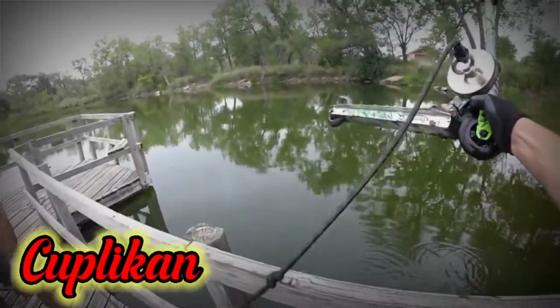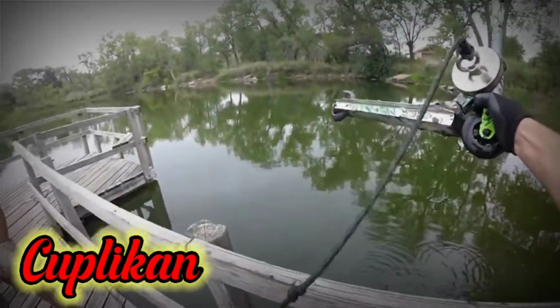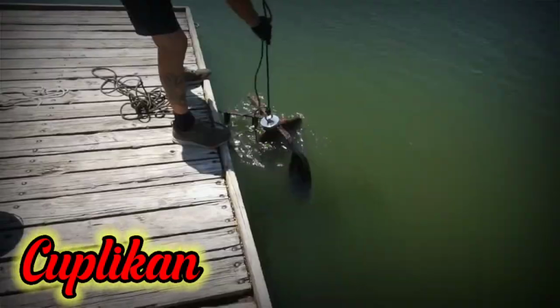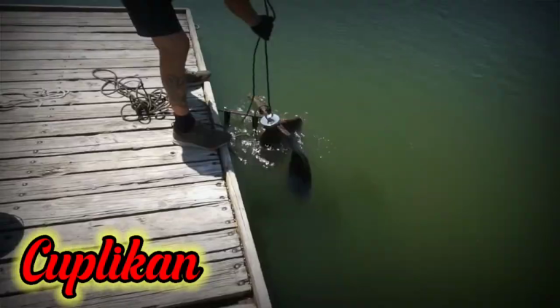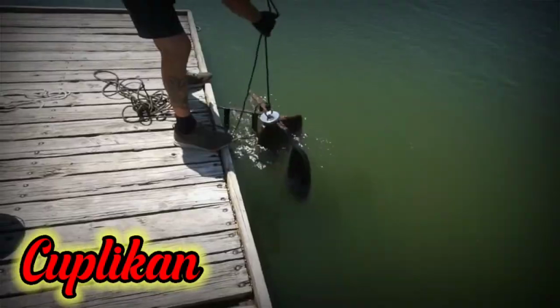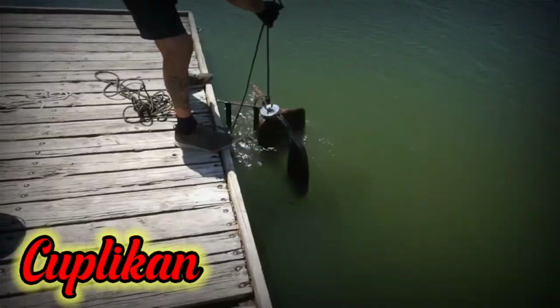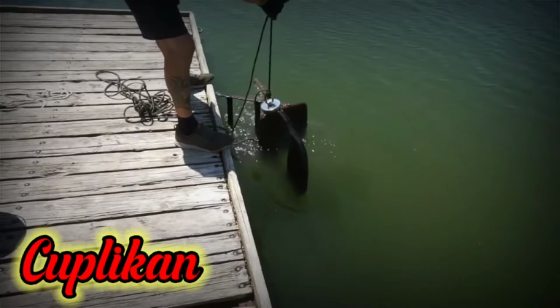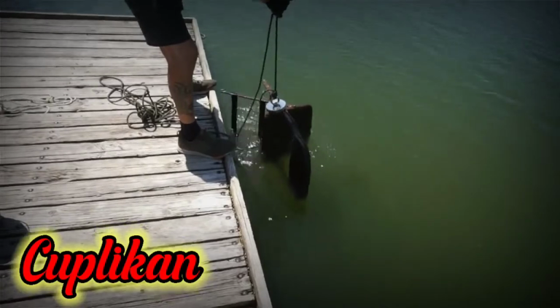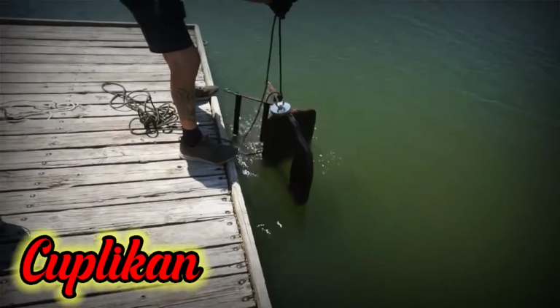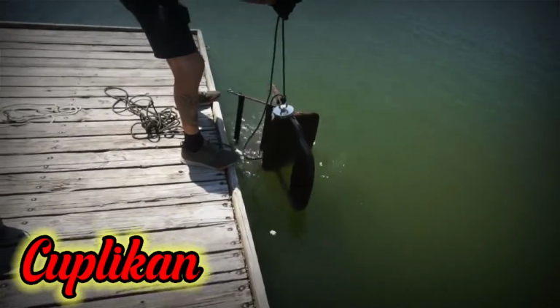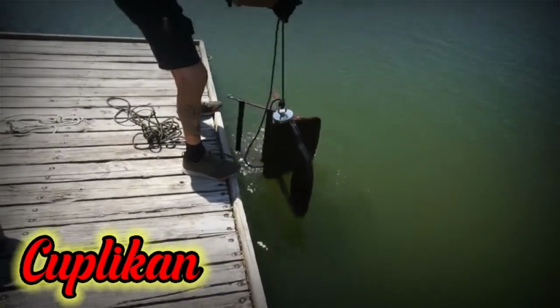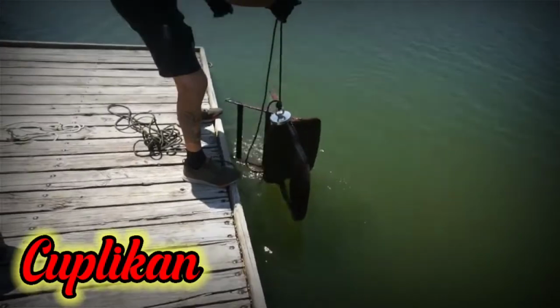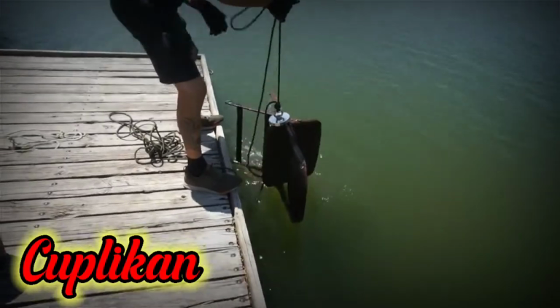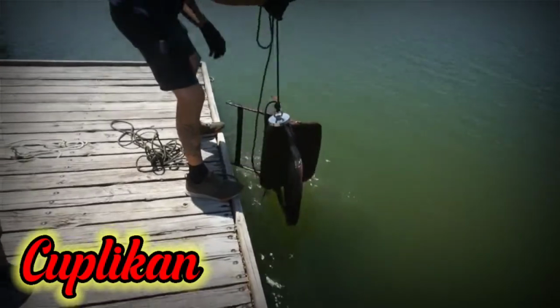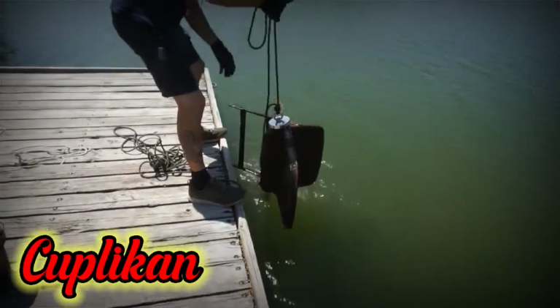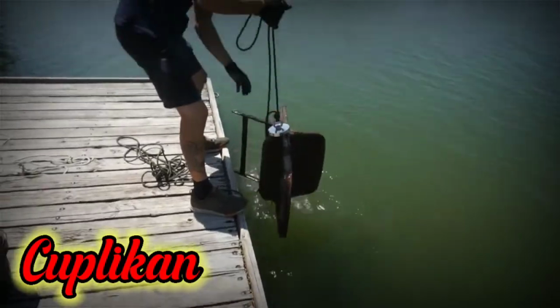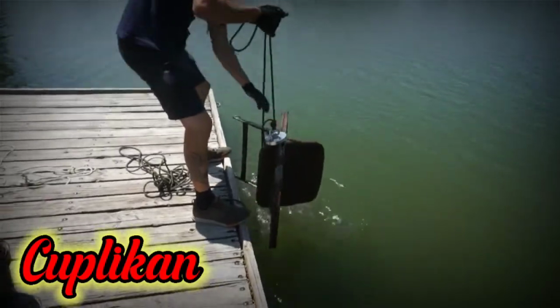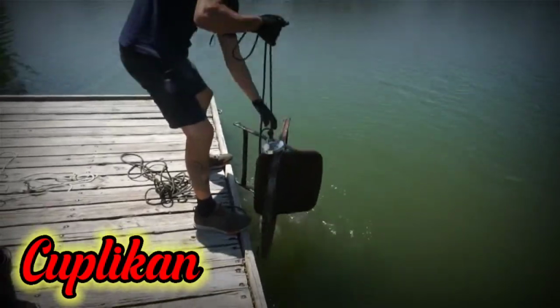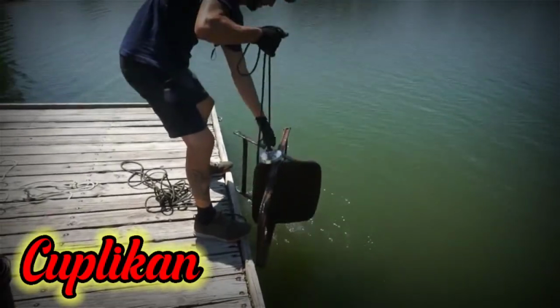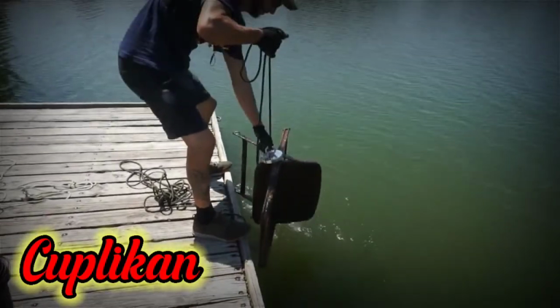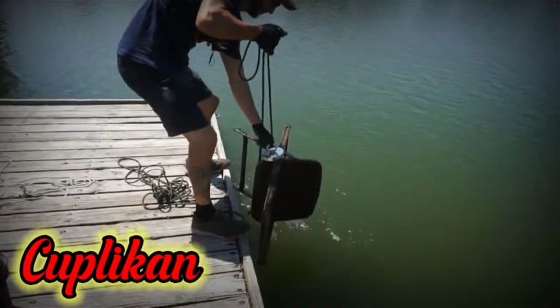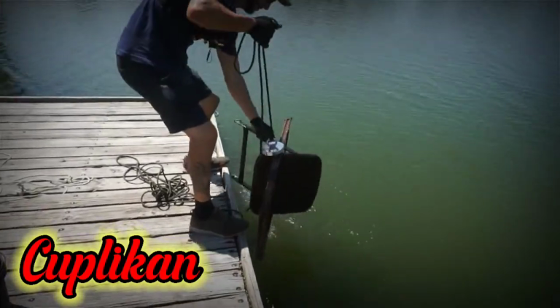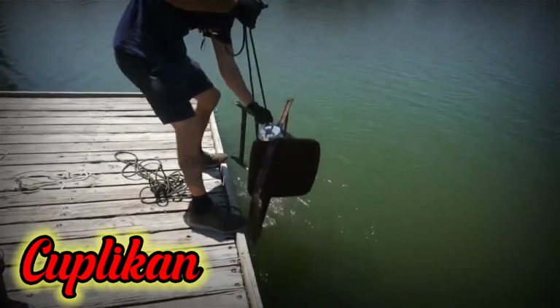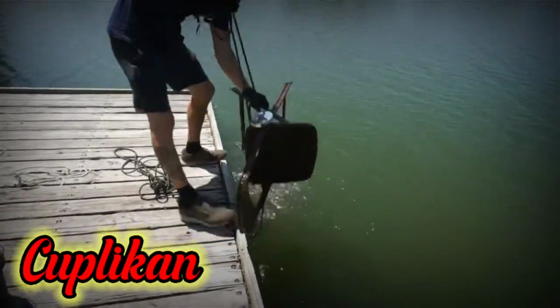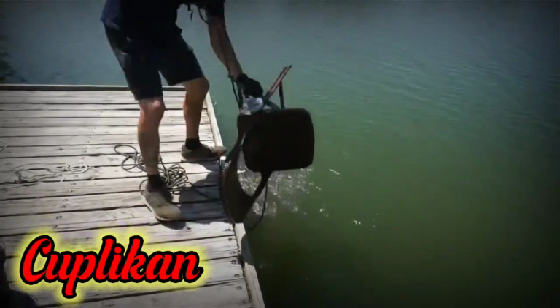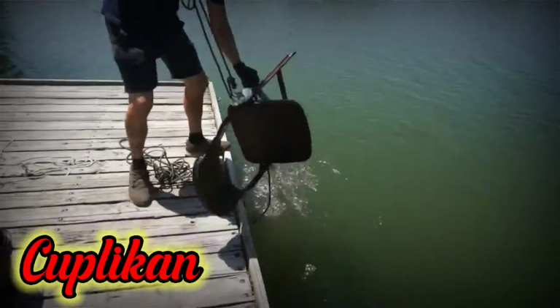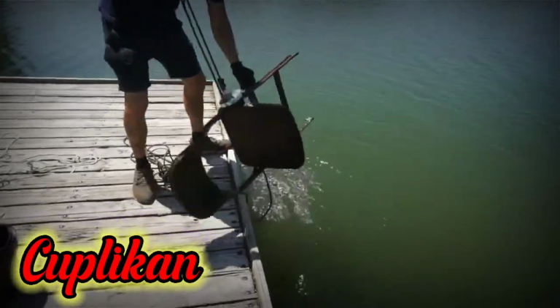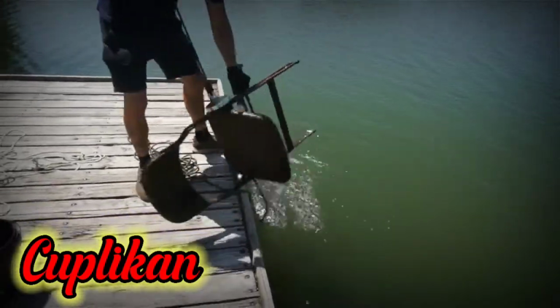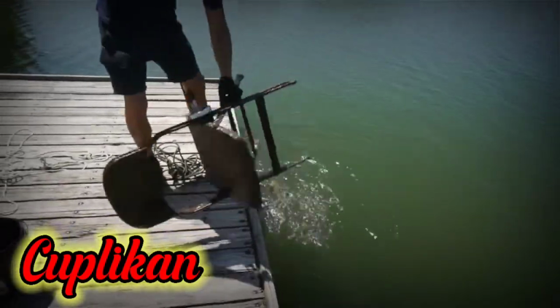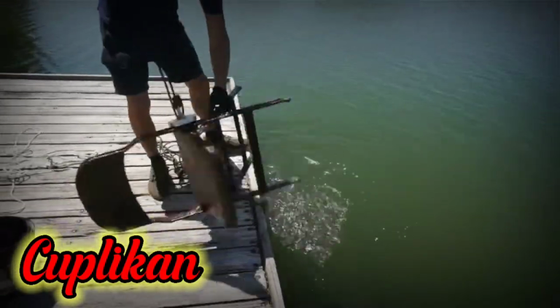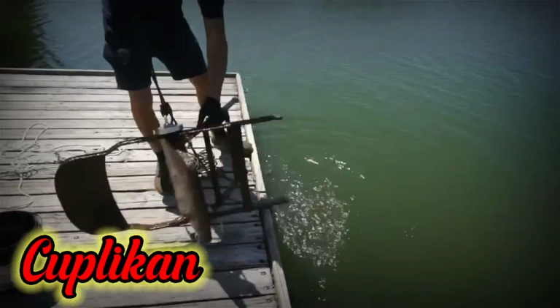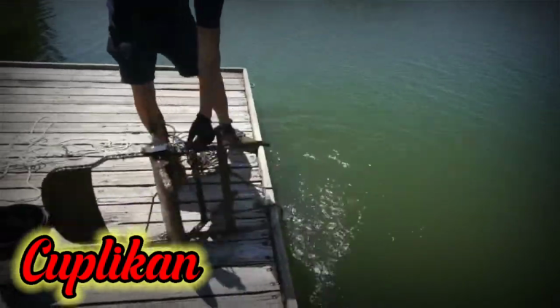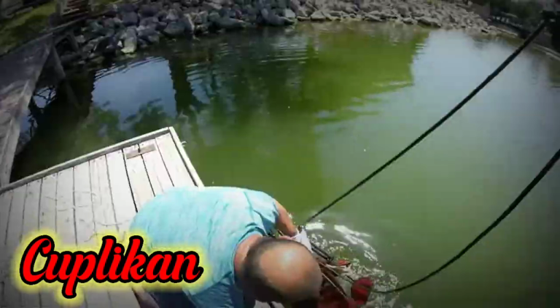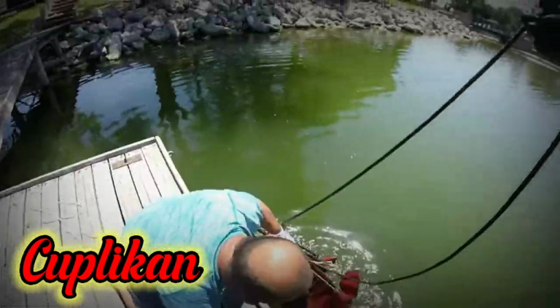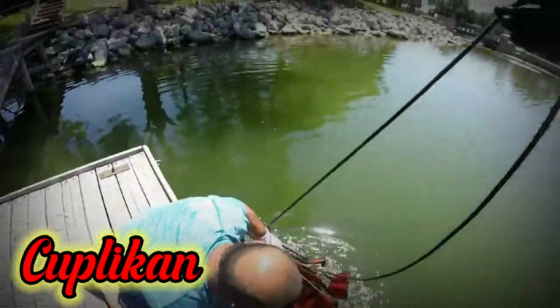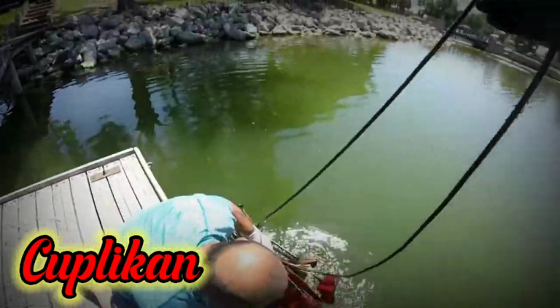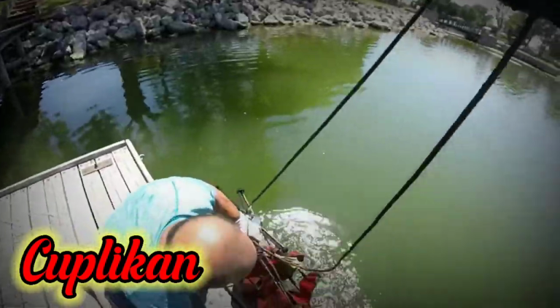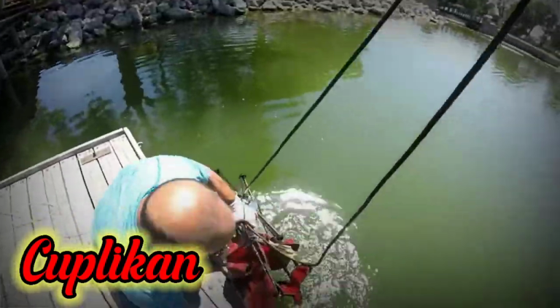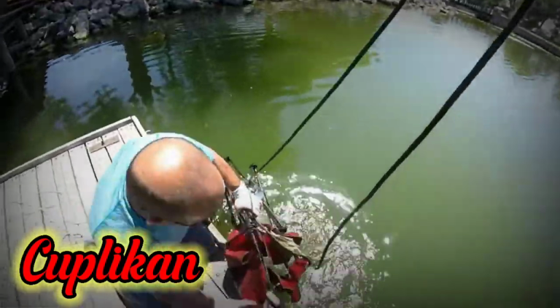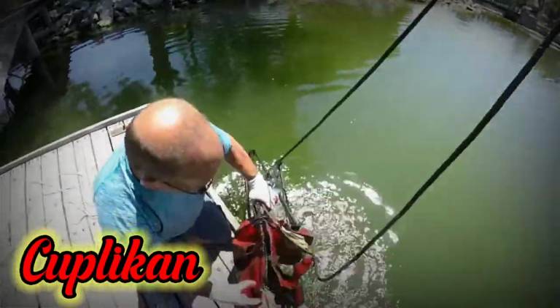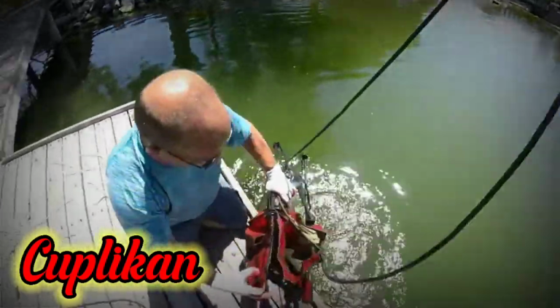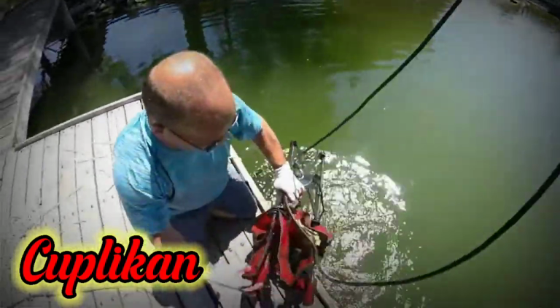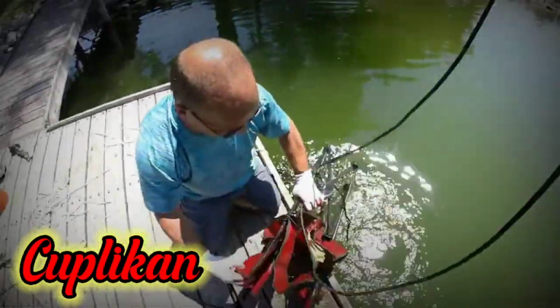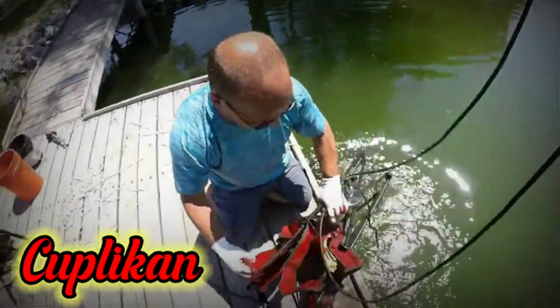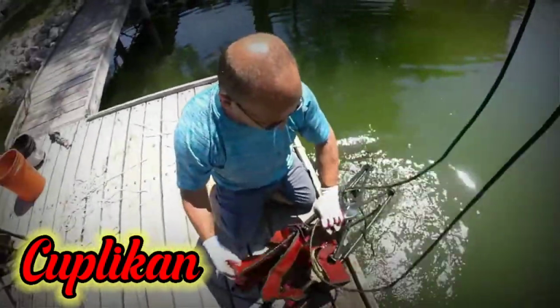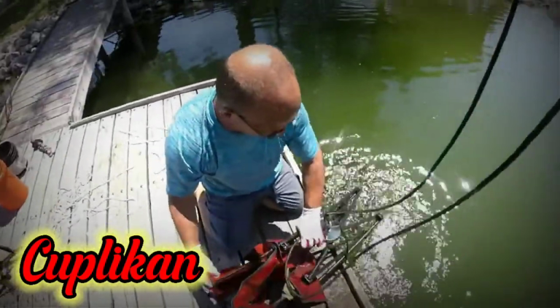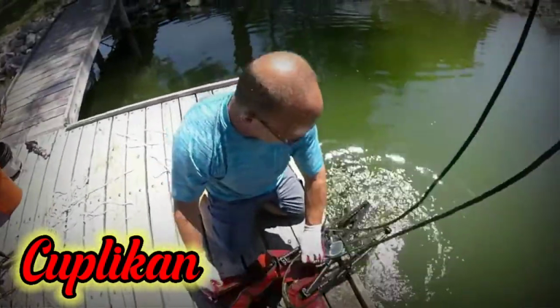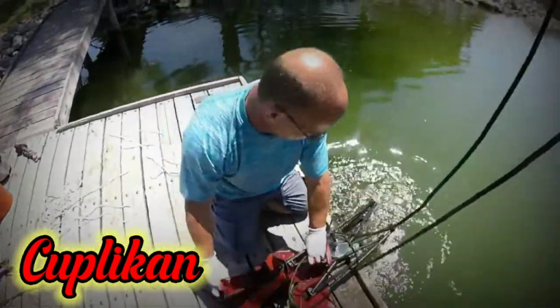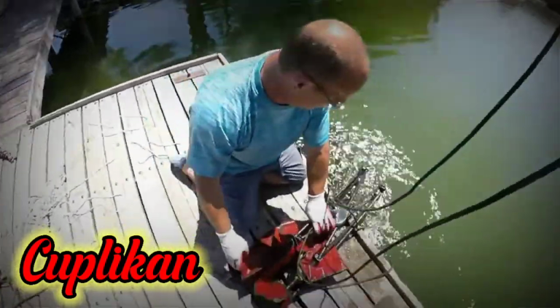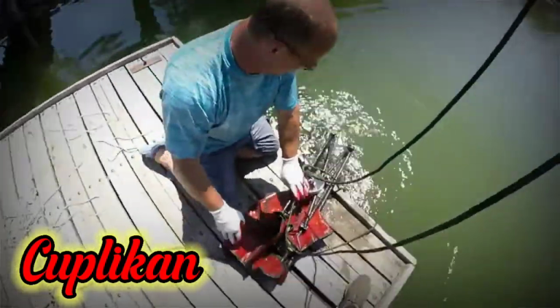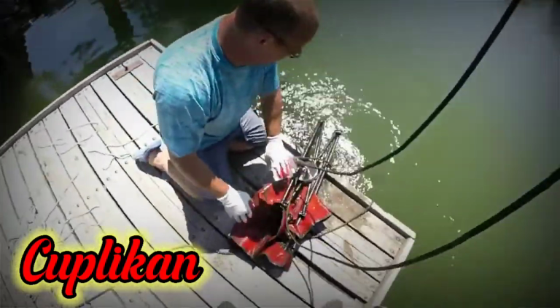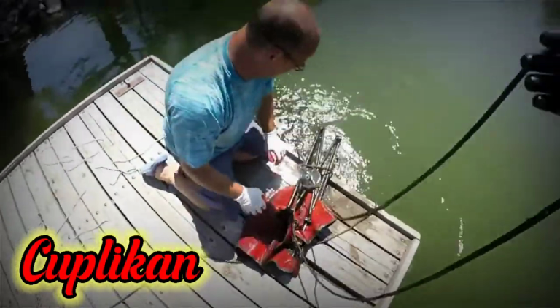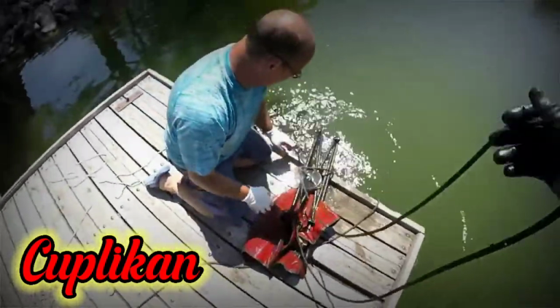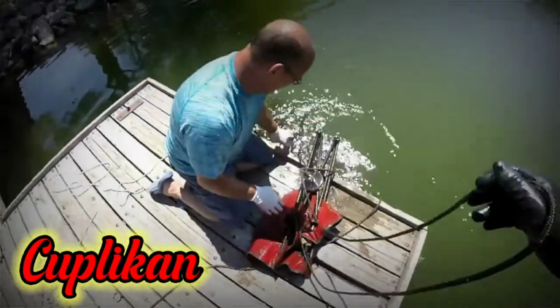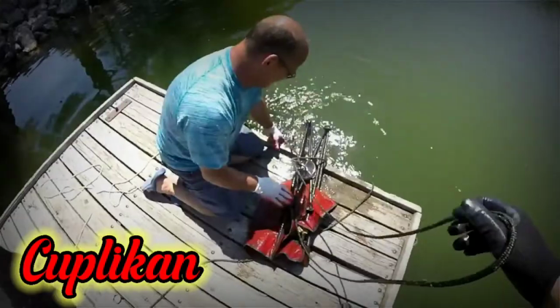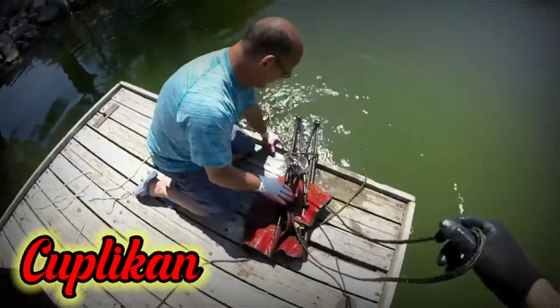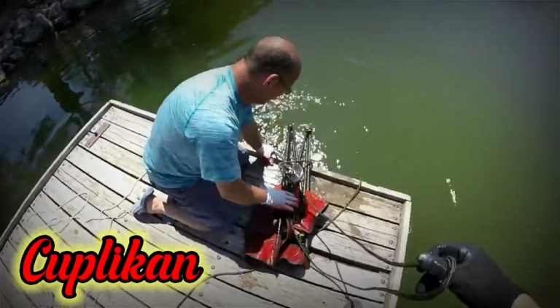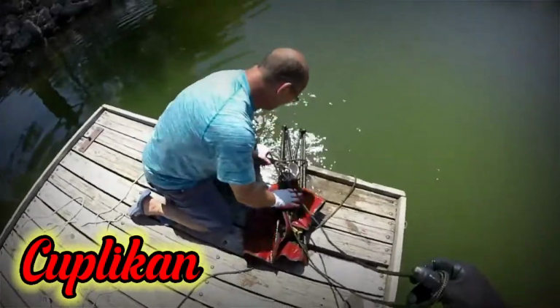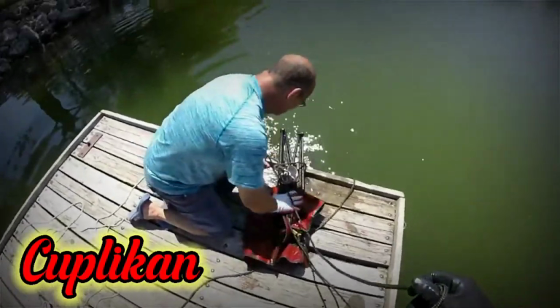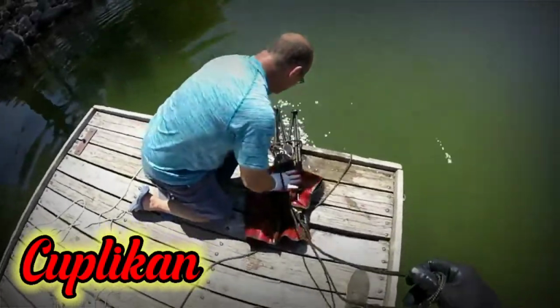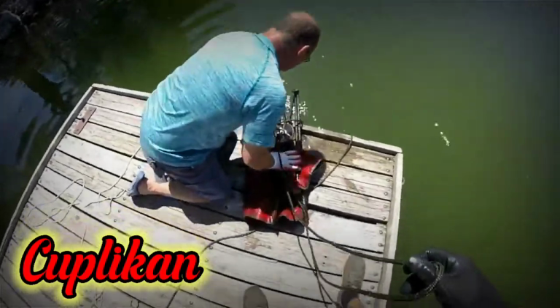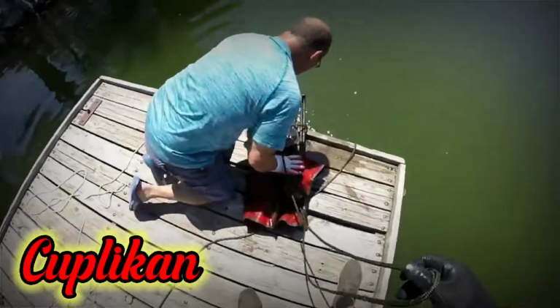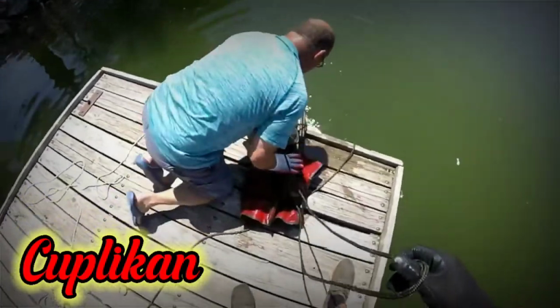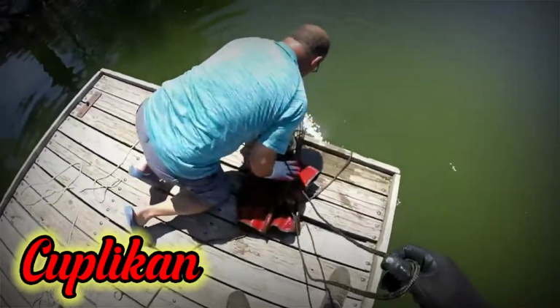An old chair! Woo-hoo, I knew it. I told you we'd seen a chair down there.